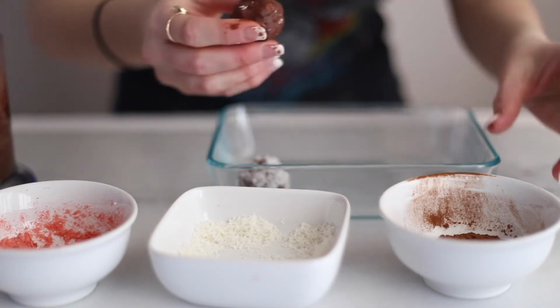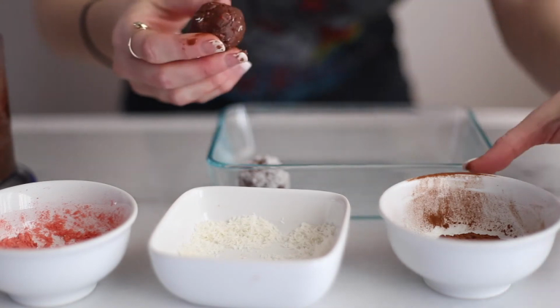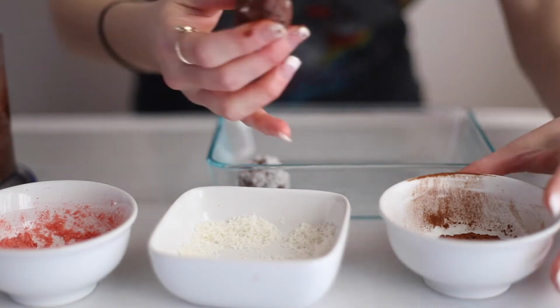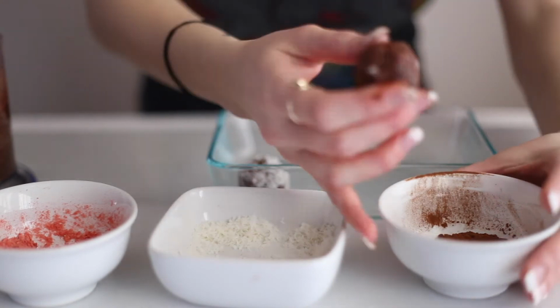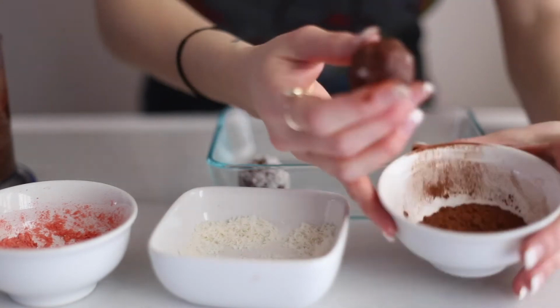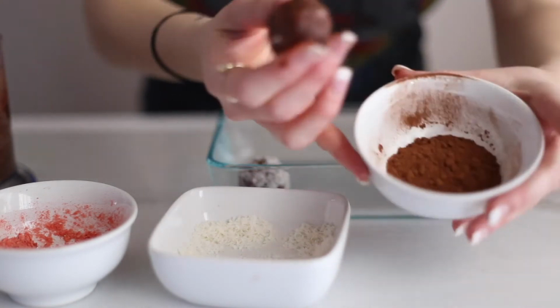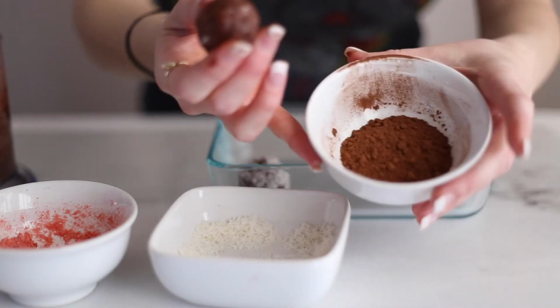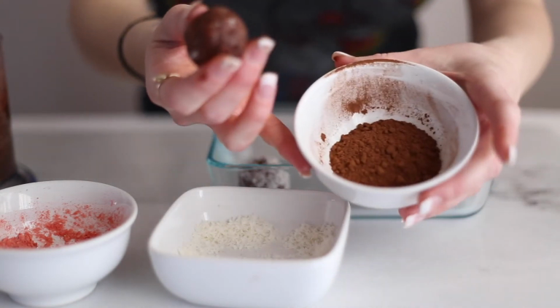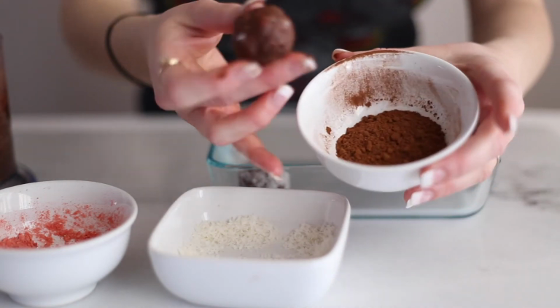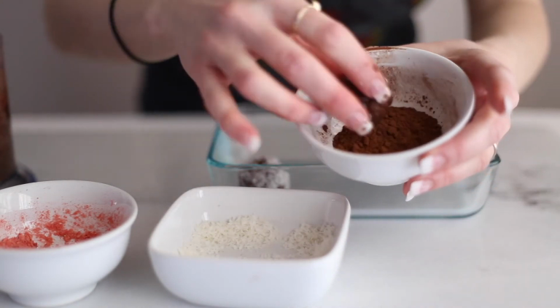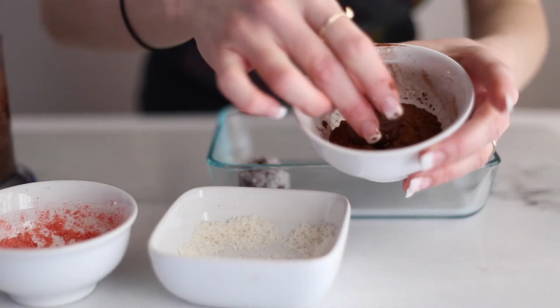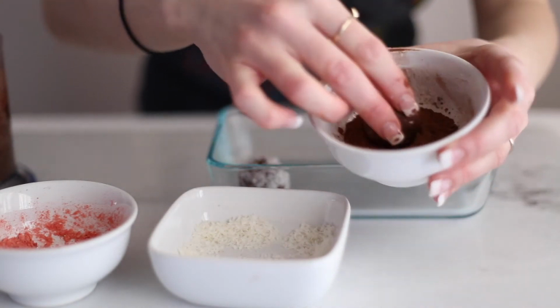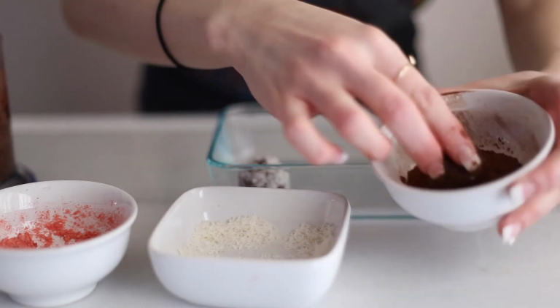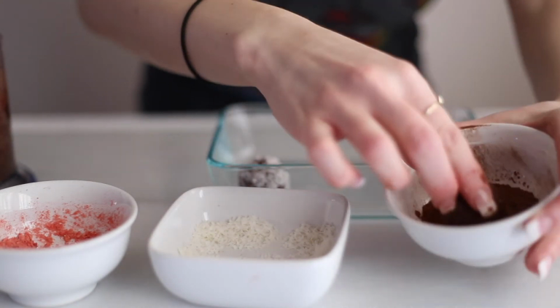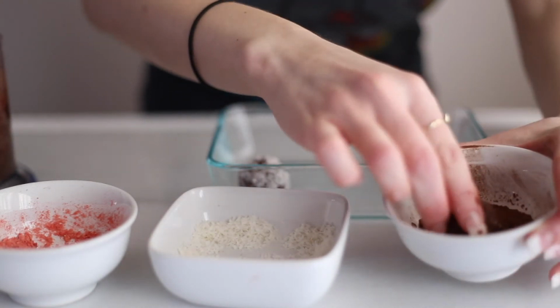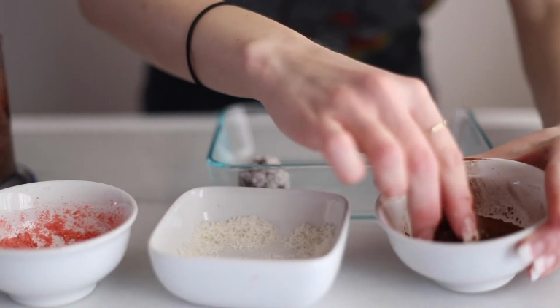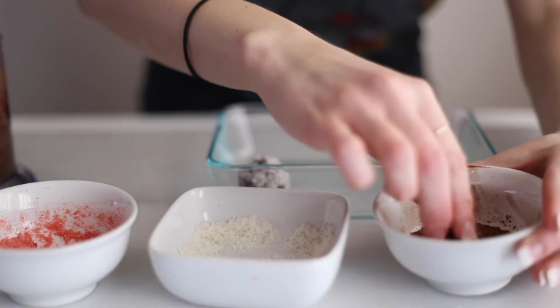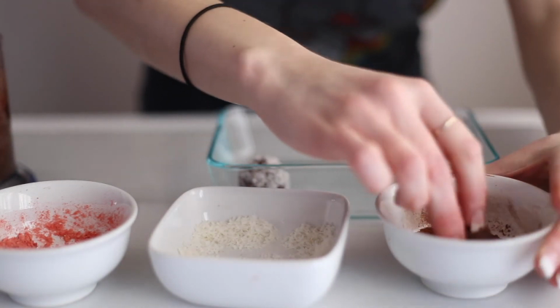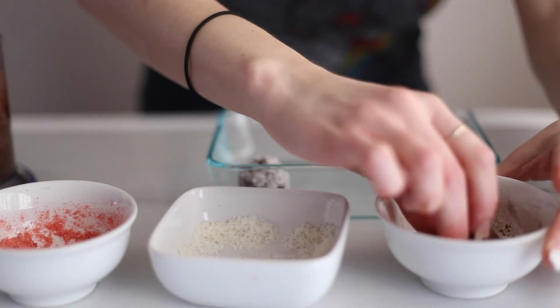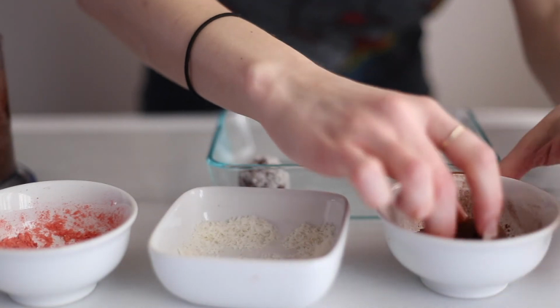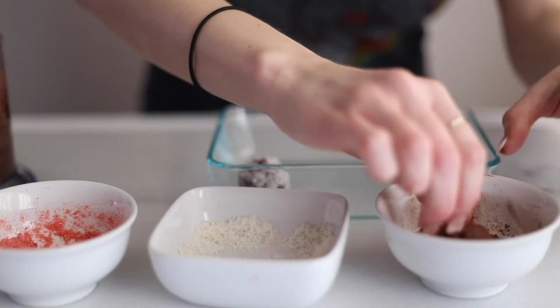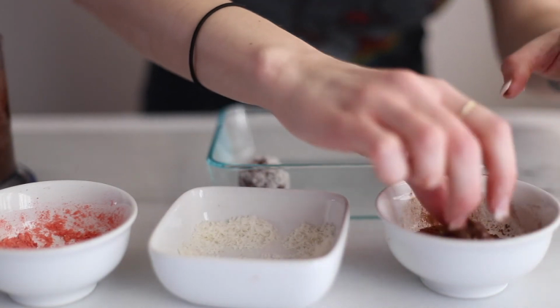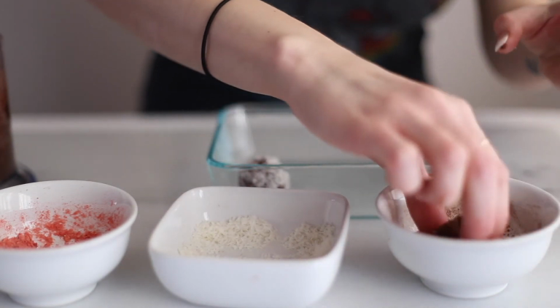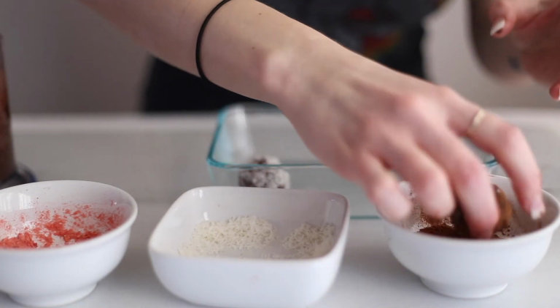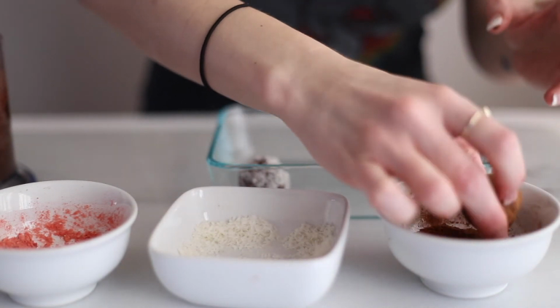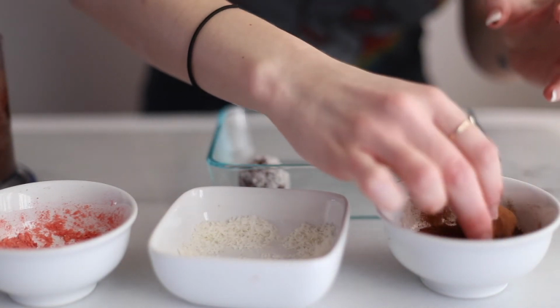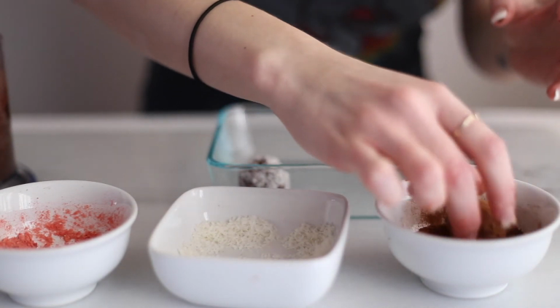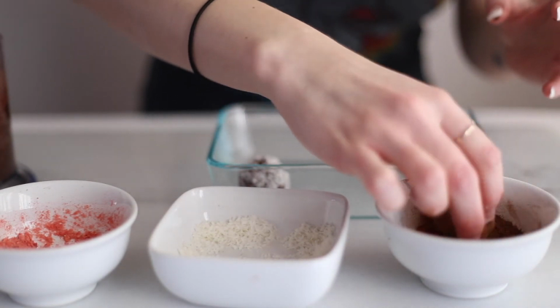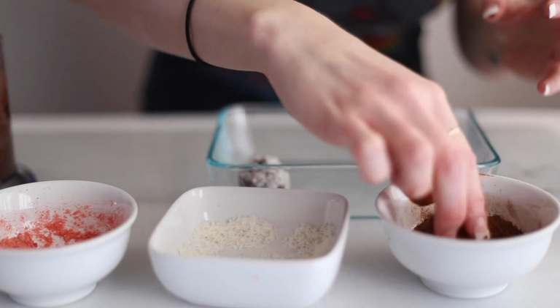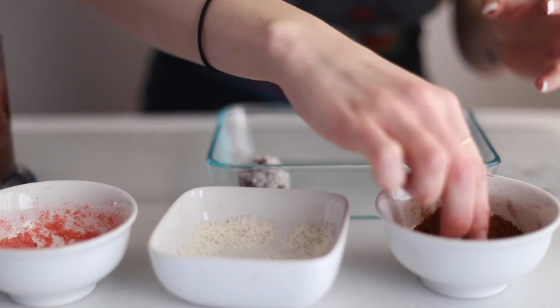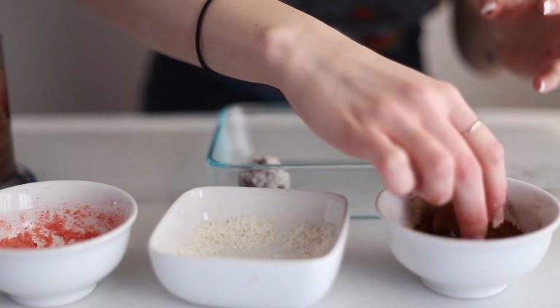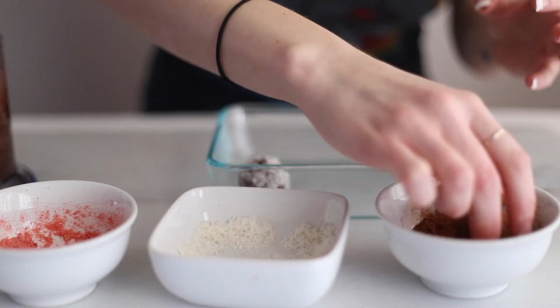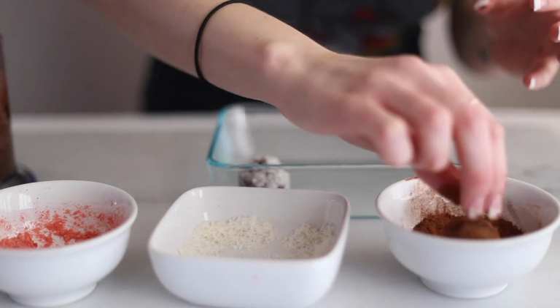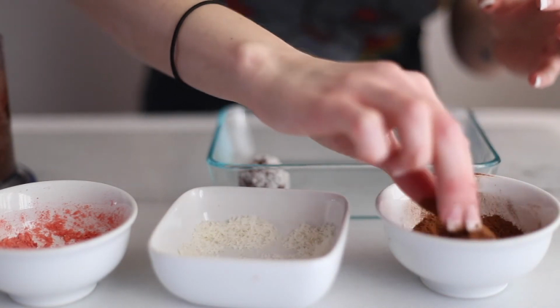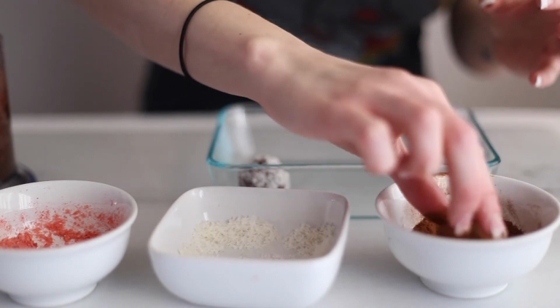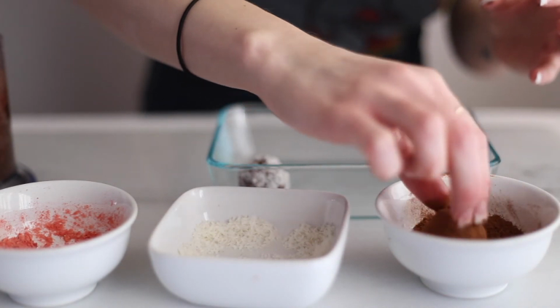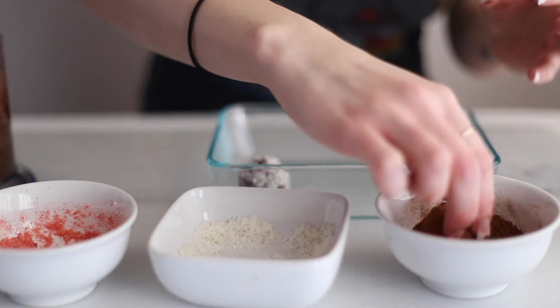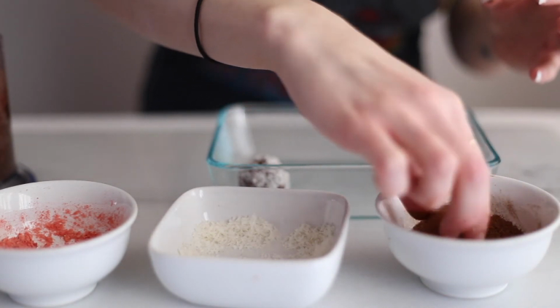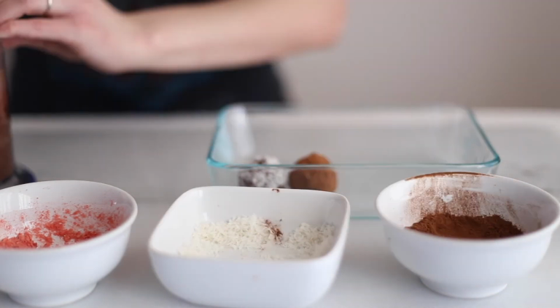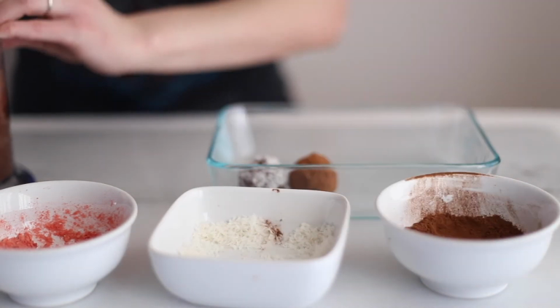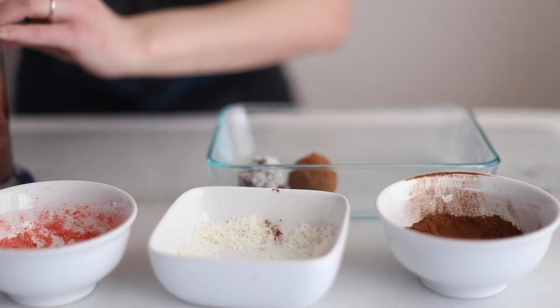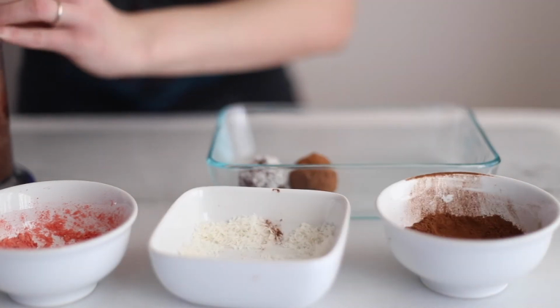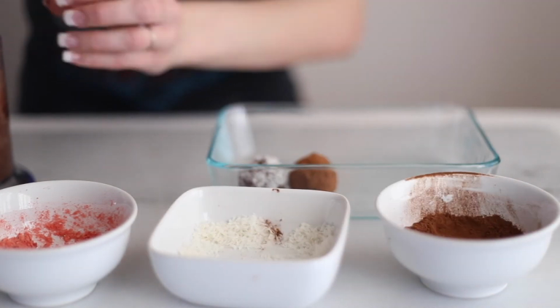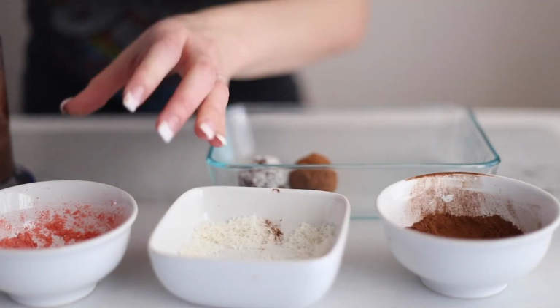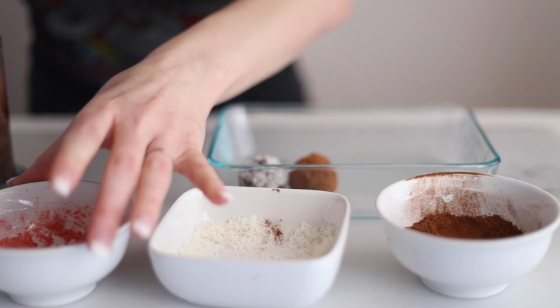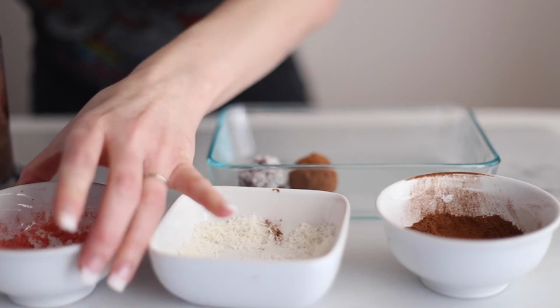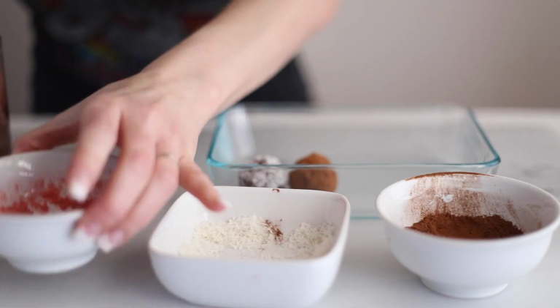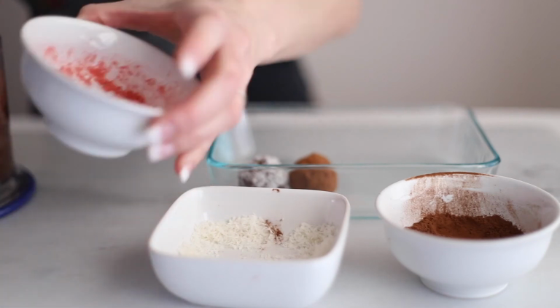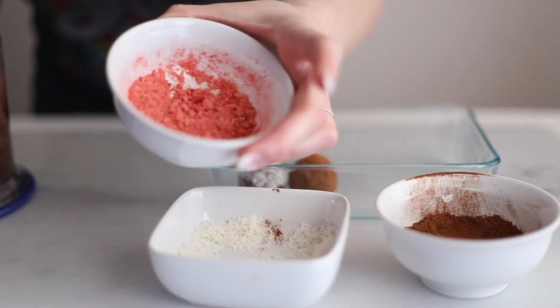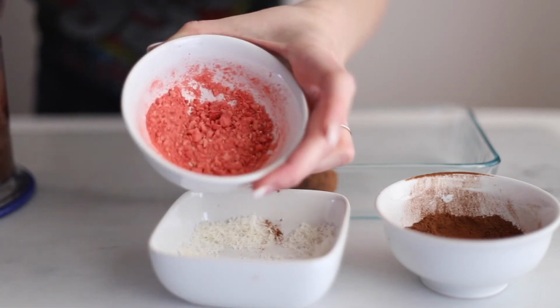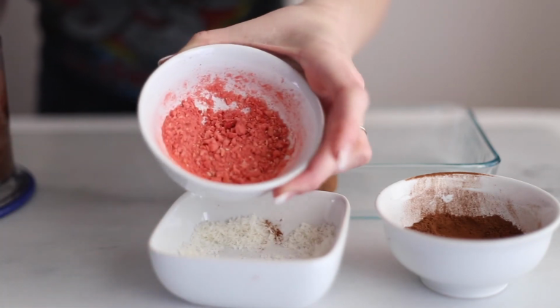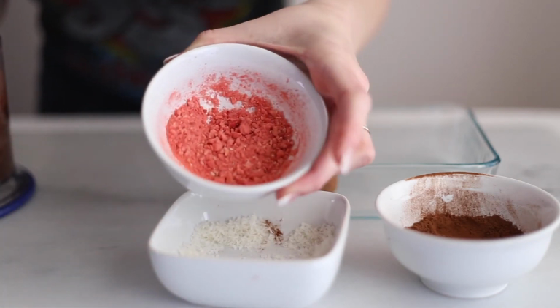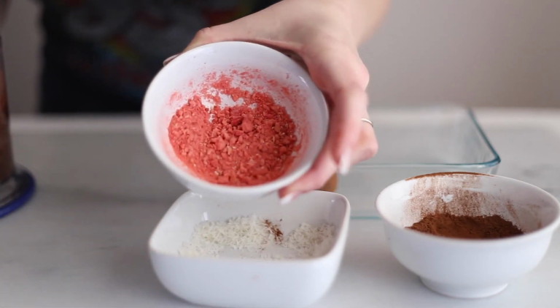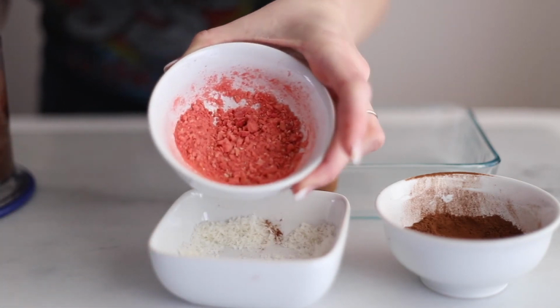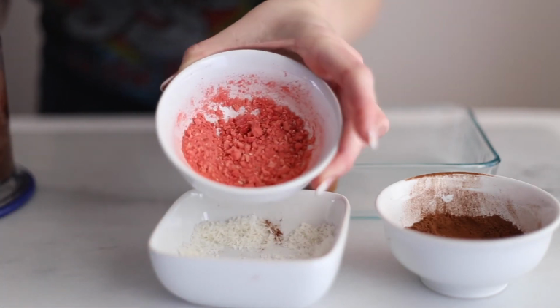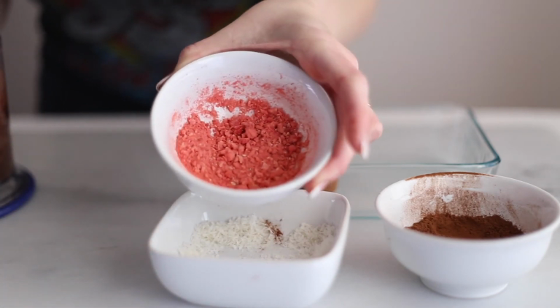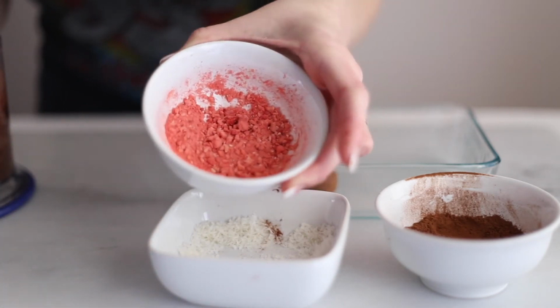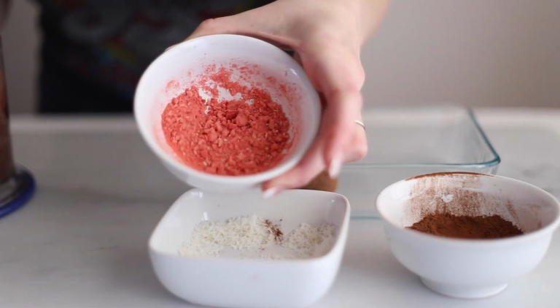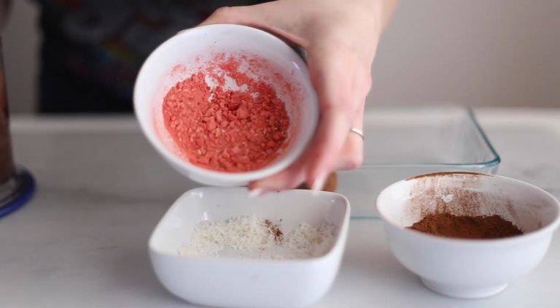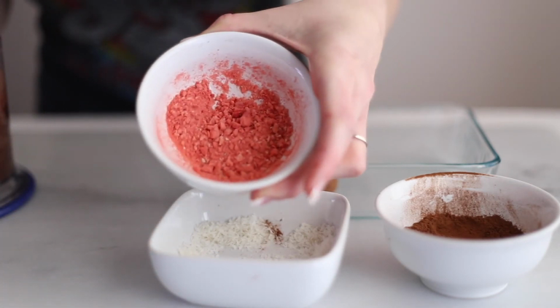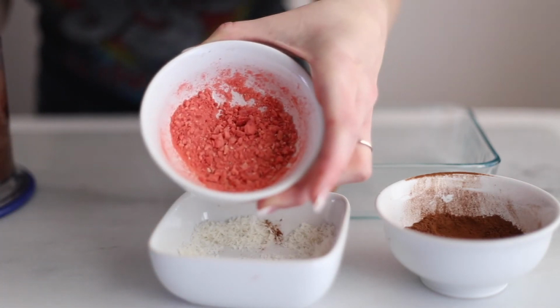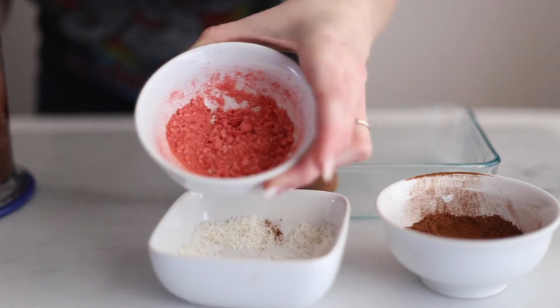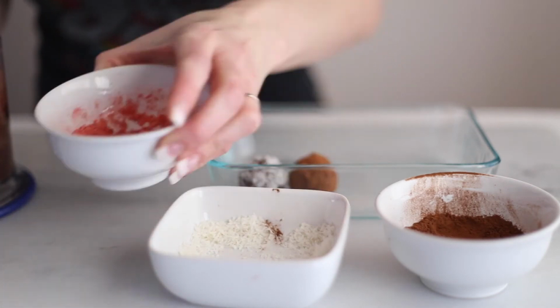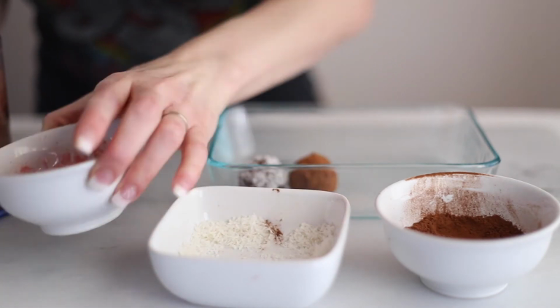And you're going to repeat it until all of the dough is used. Then you're going to pop these in the freezer for about an hour to set, and then you're going to store them in the fridge.